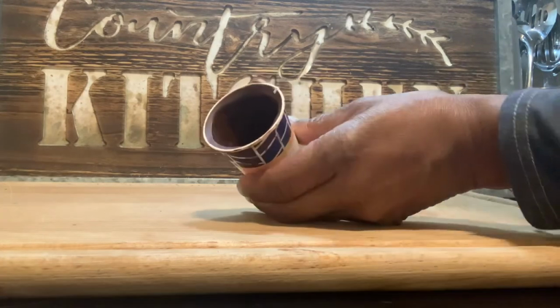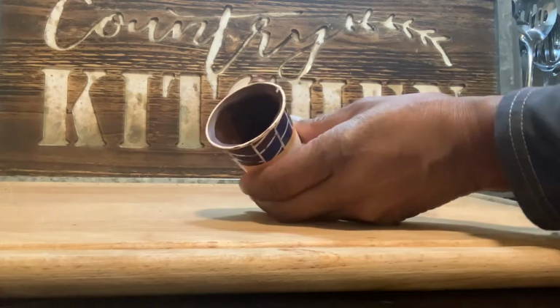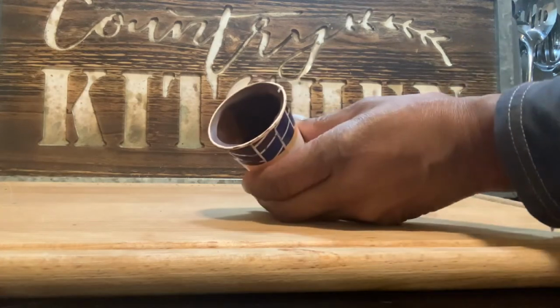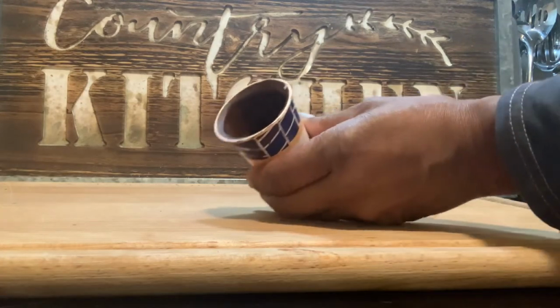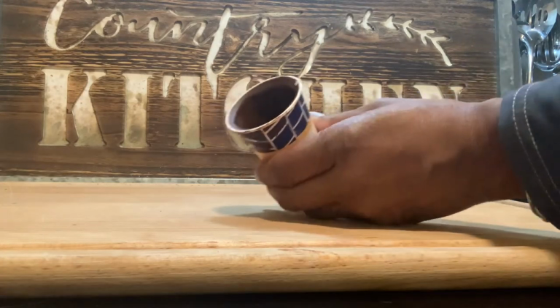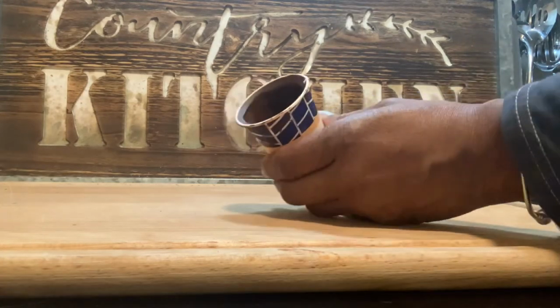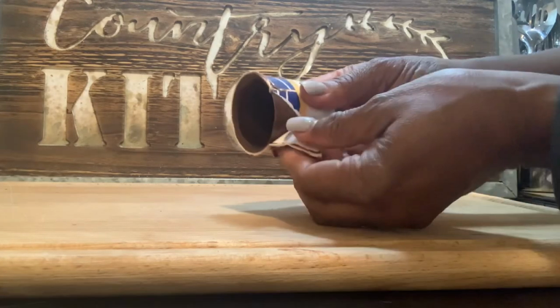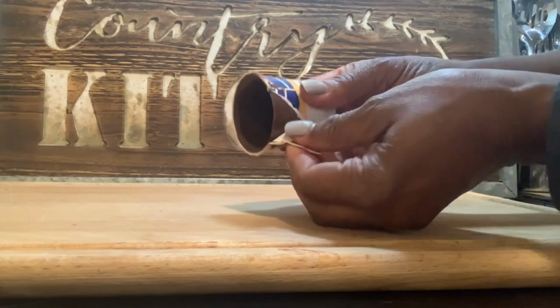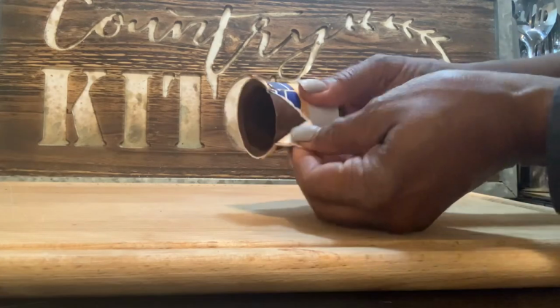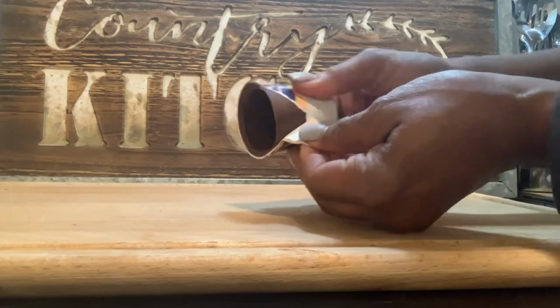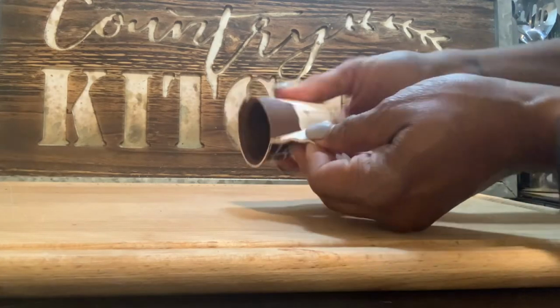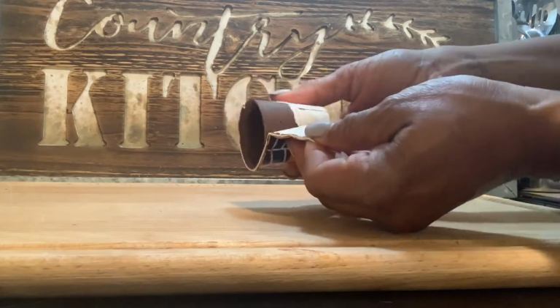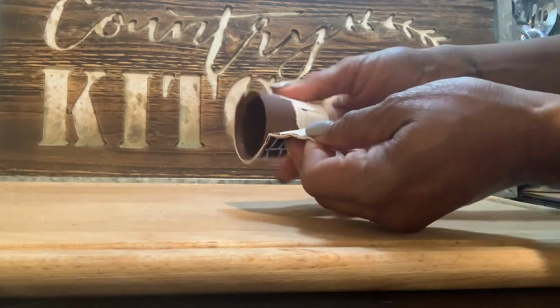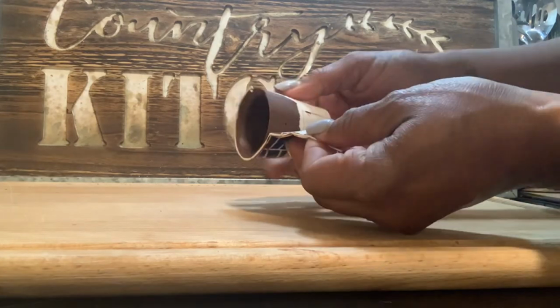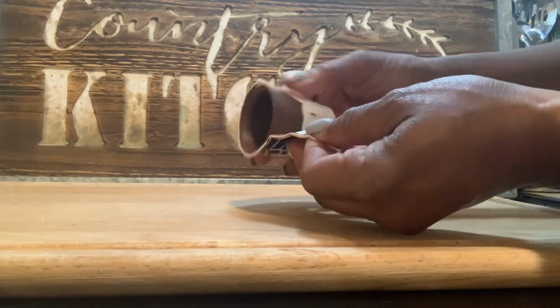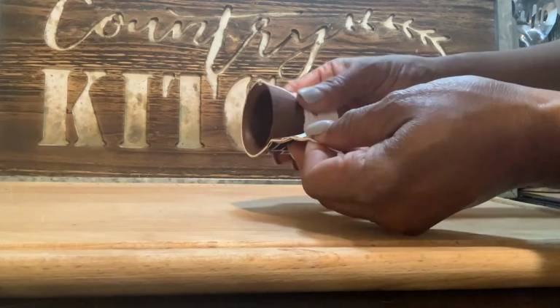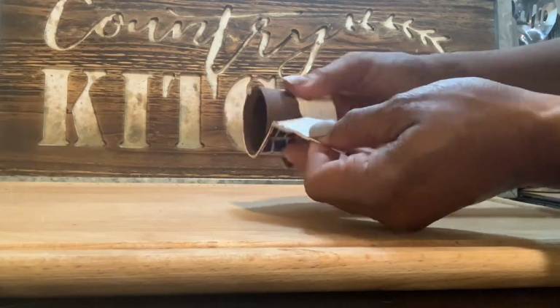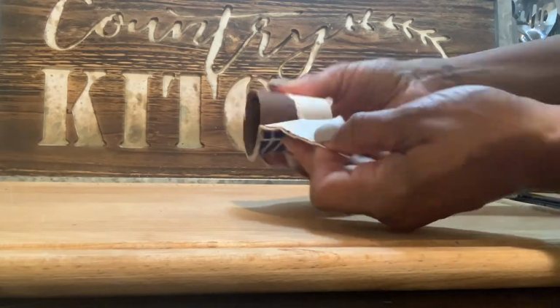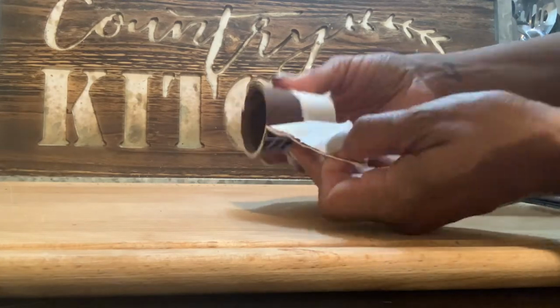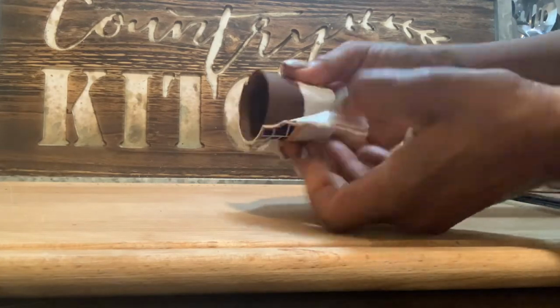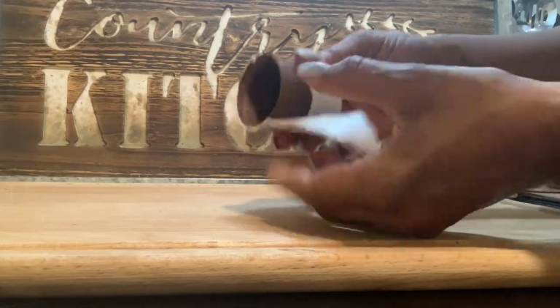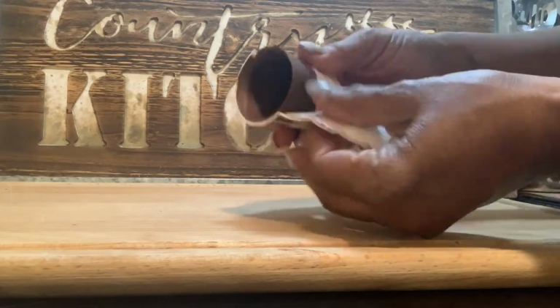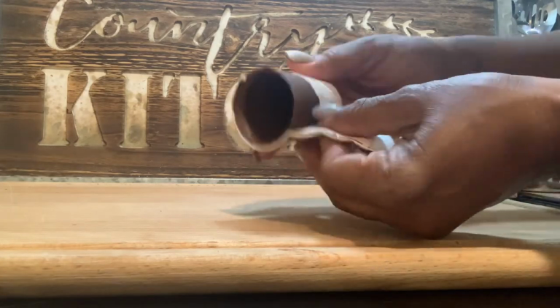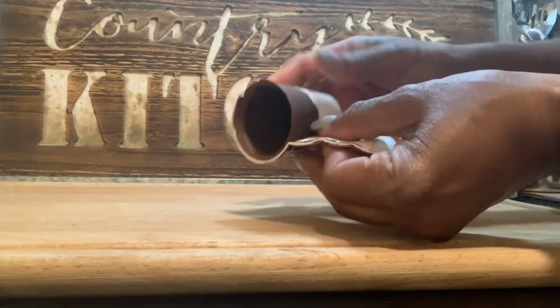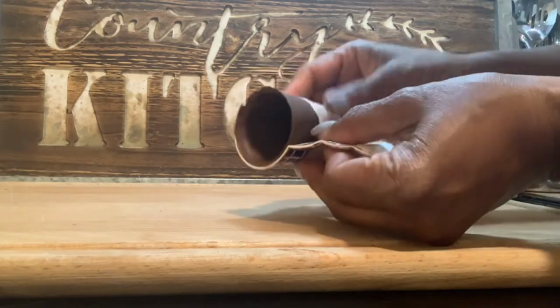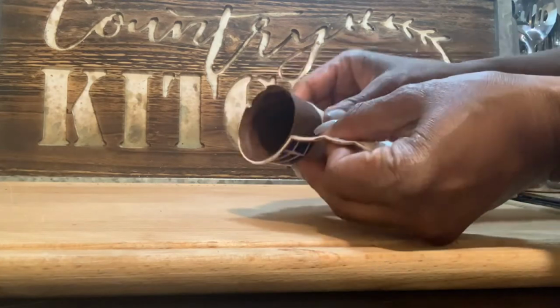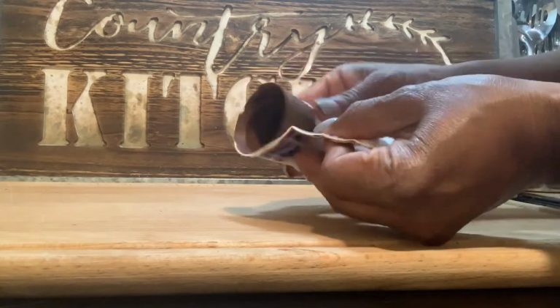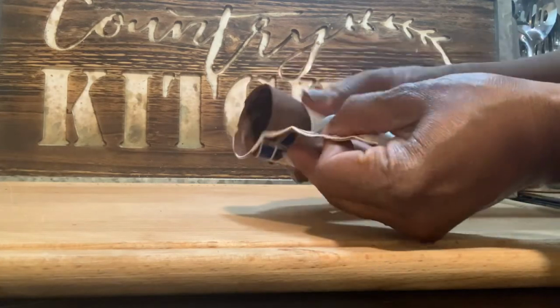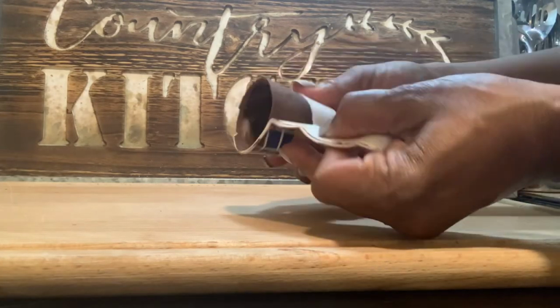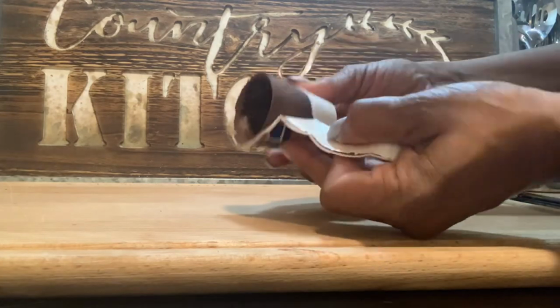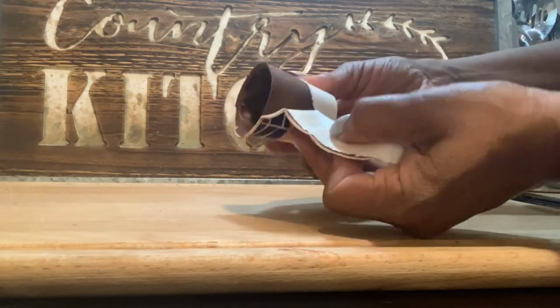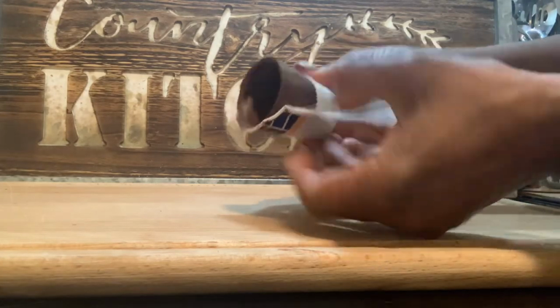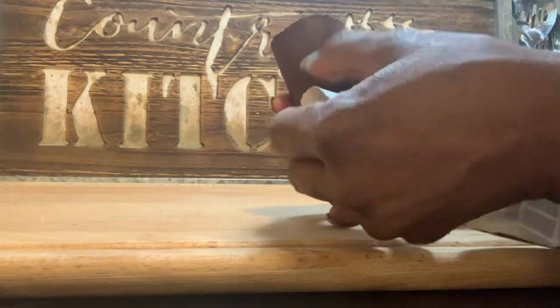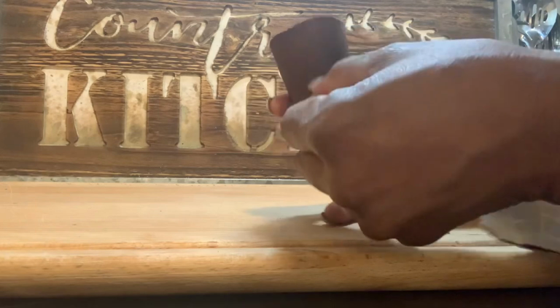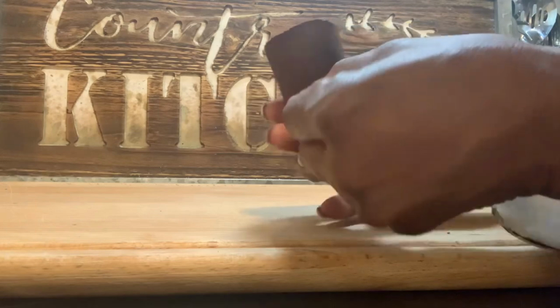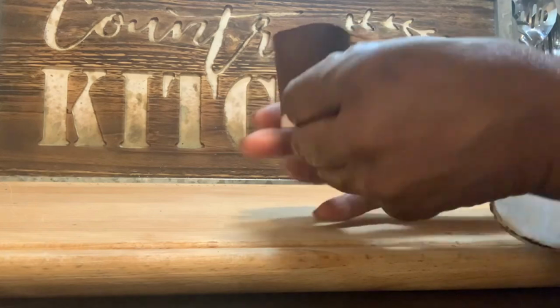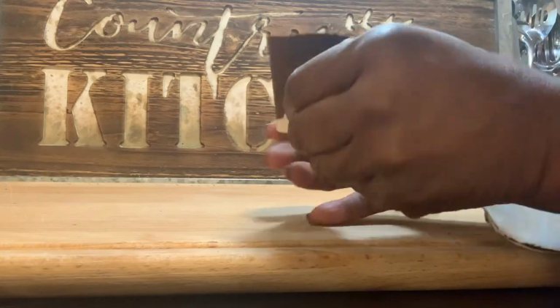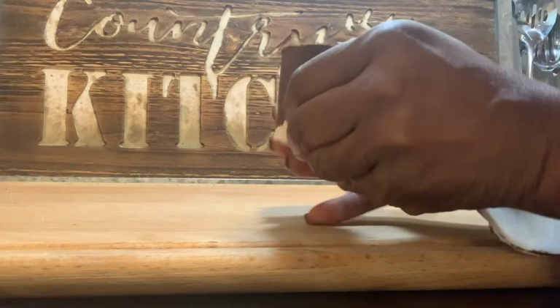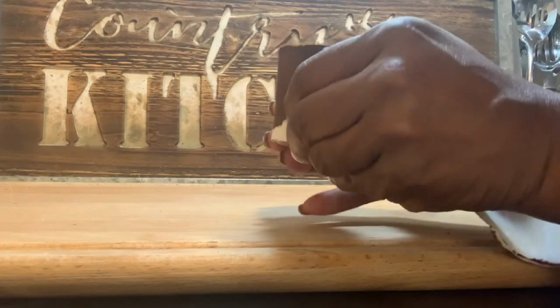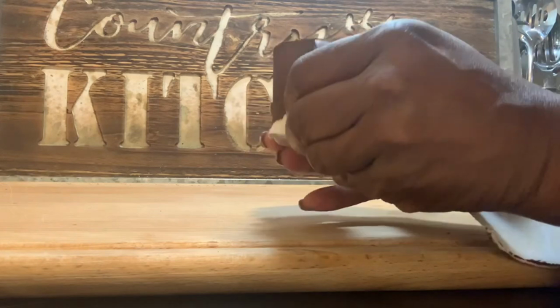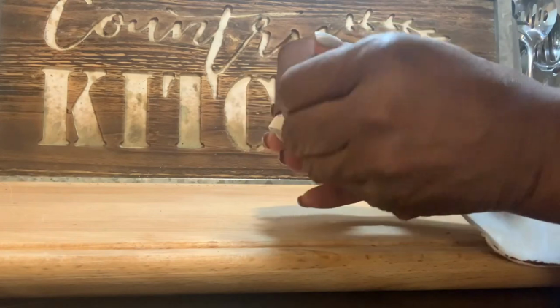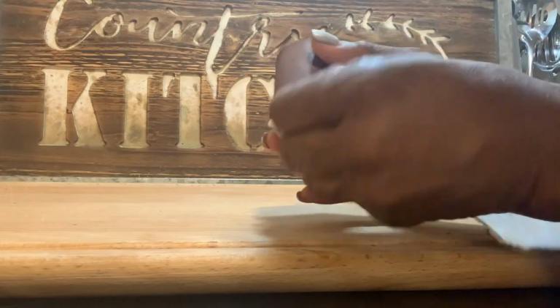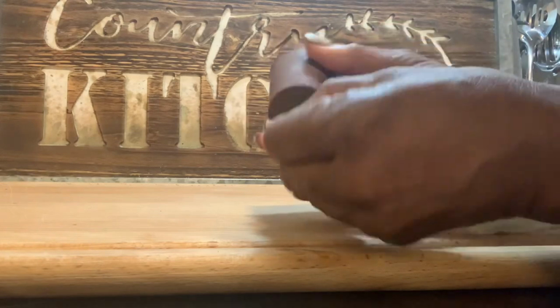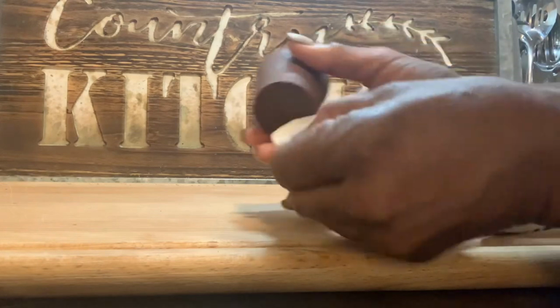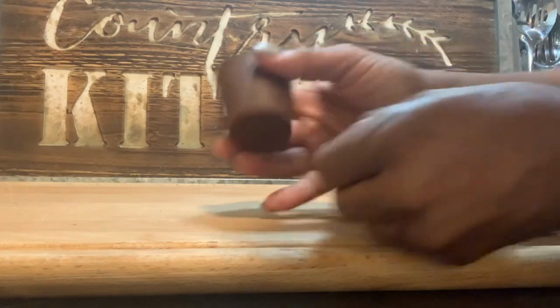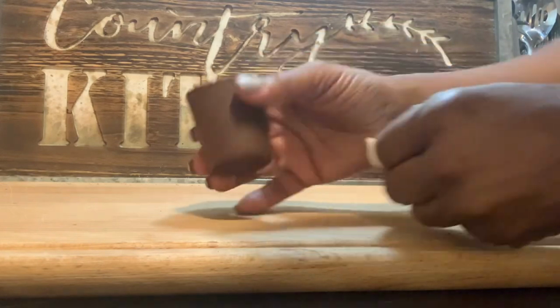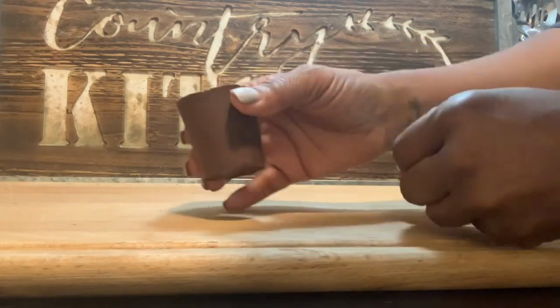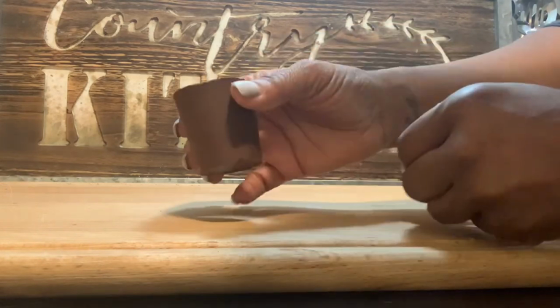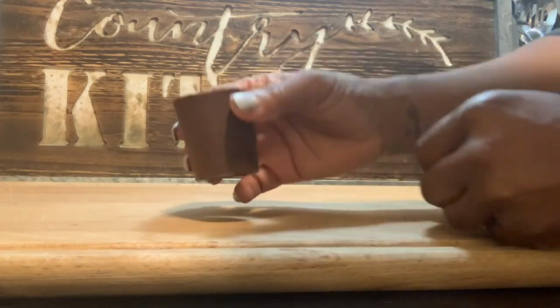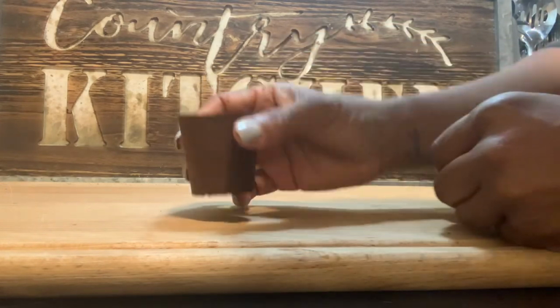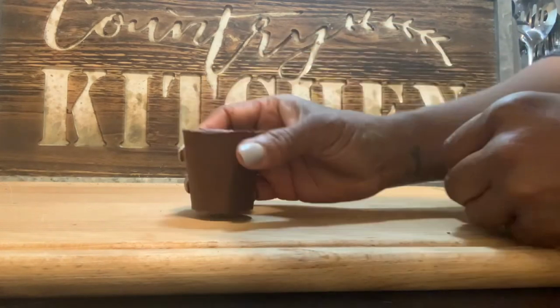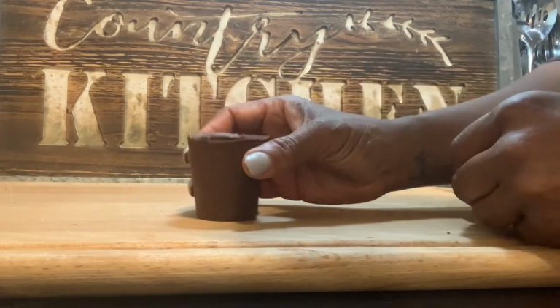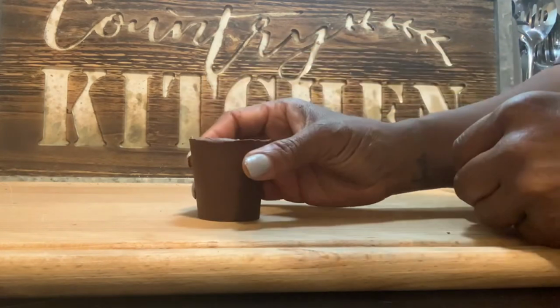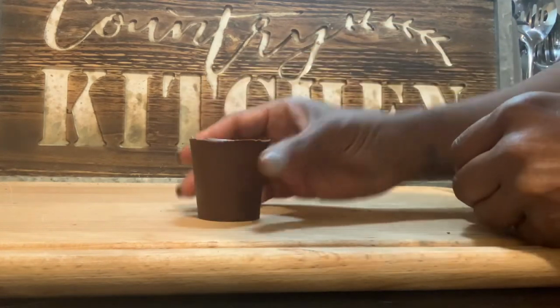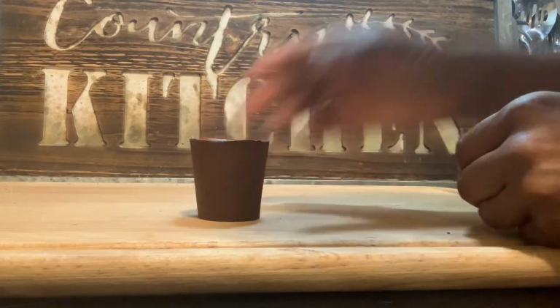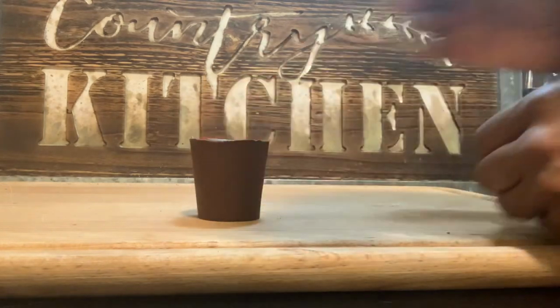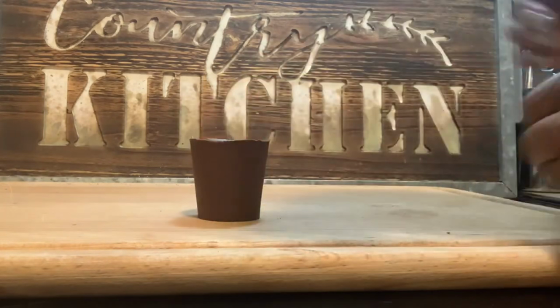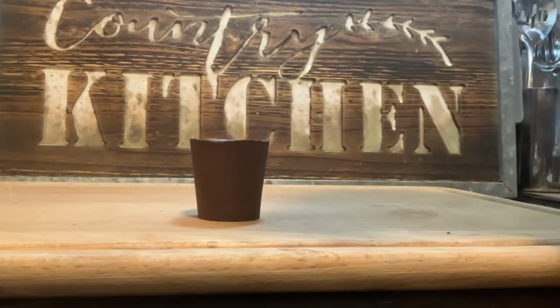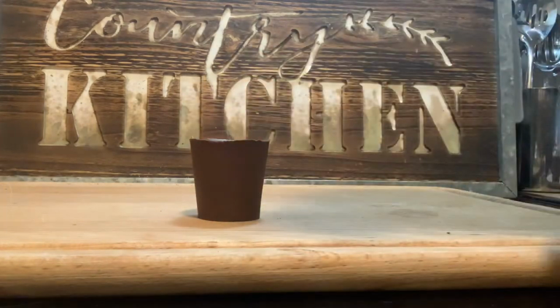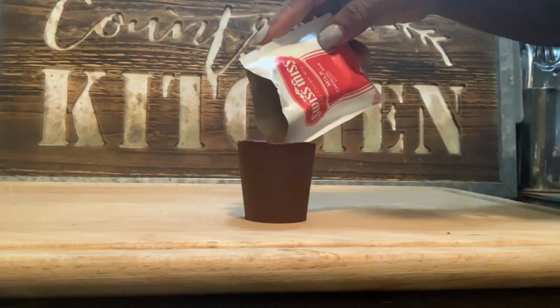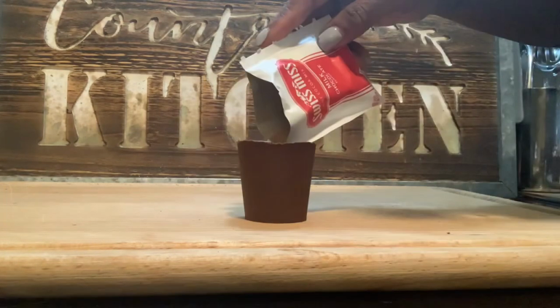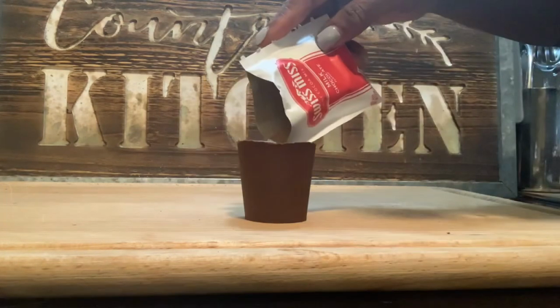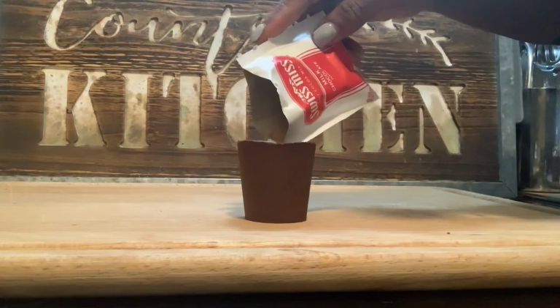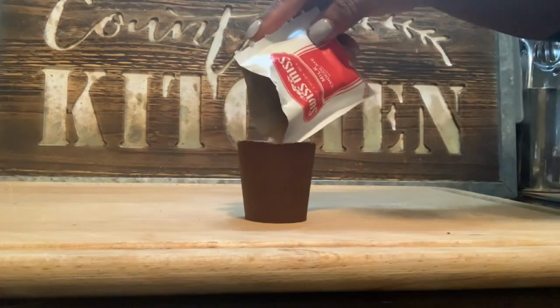Then clip the edge of the cup and peel it off, and you'll have your little chocolate cup.